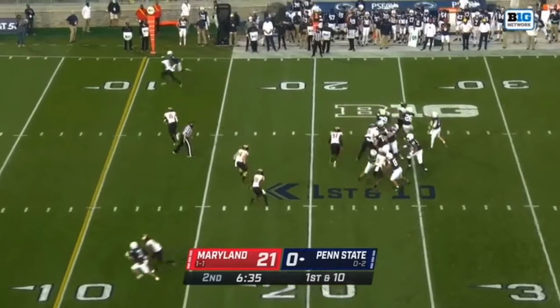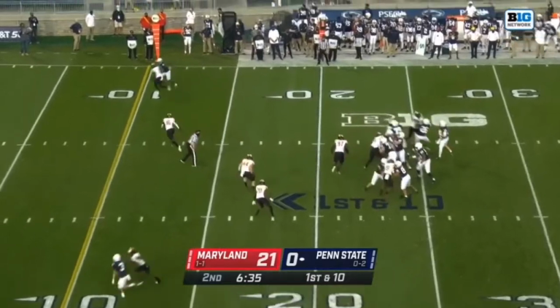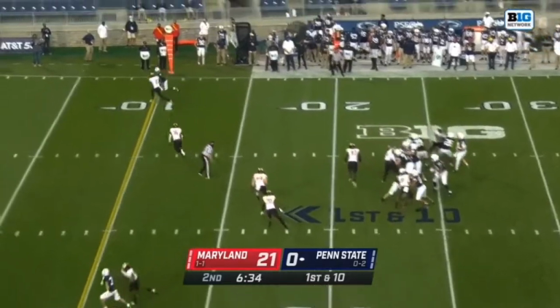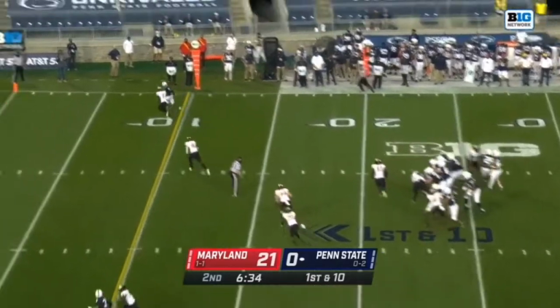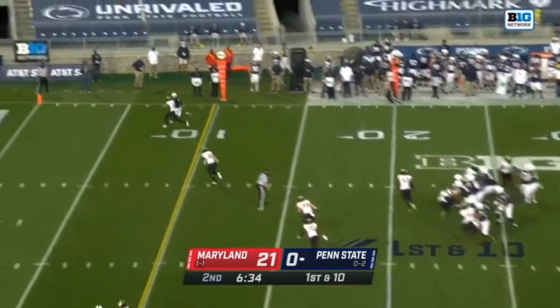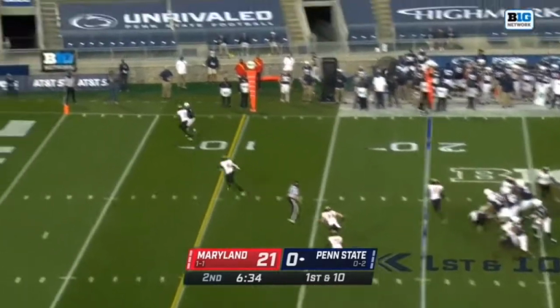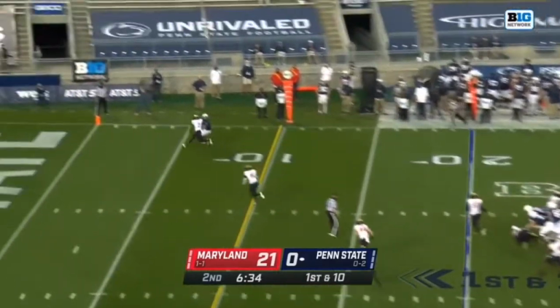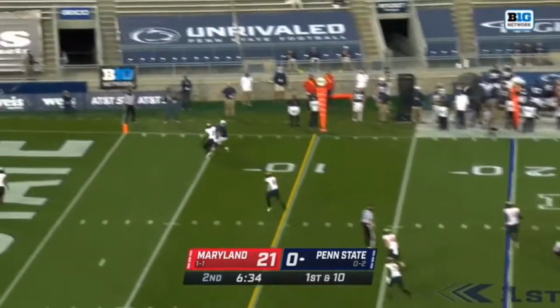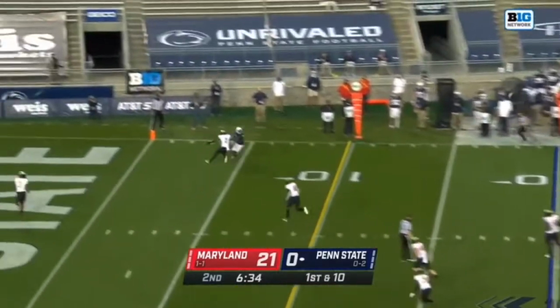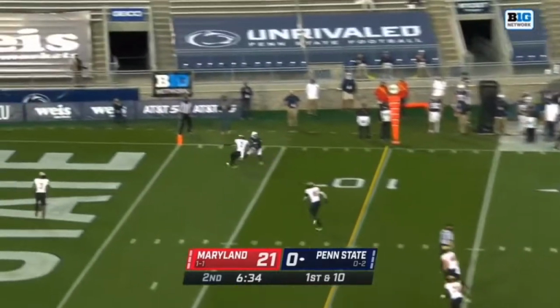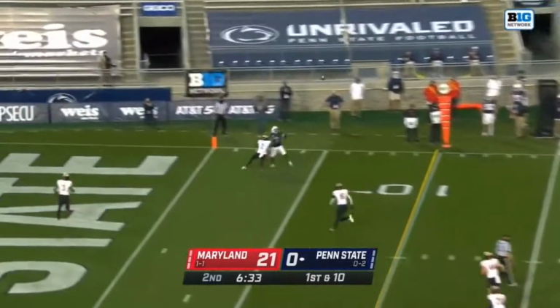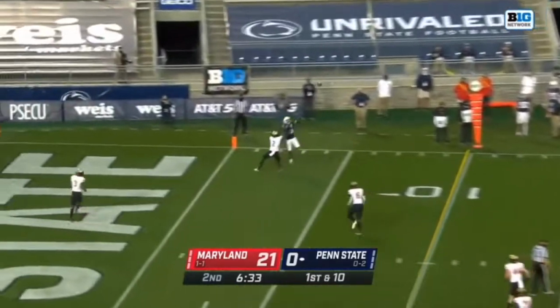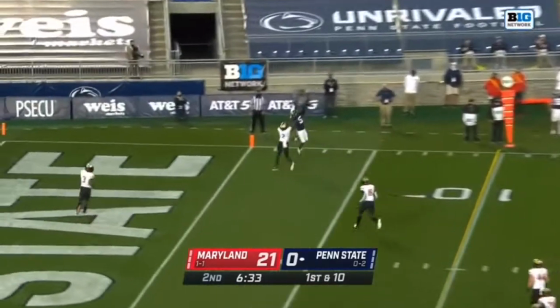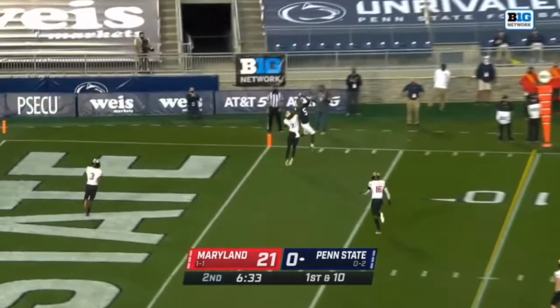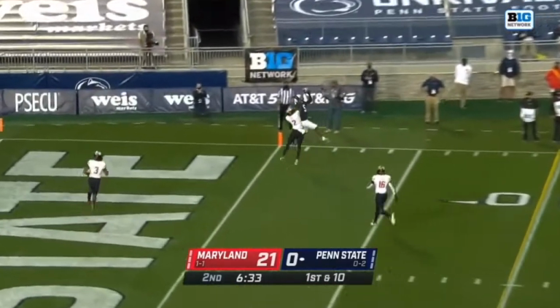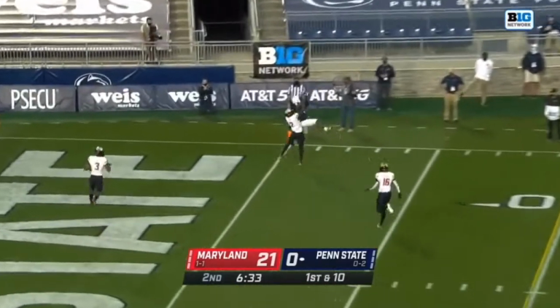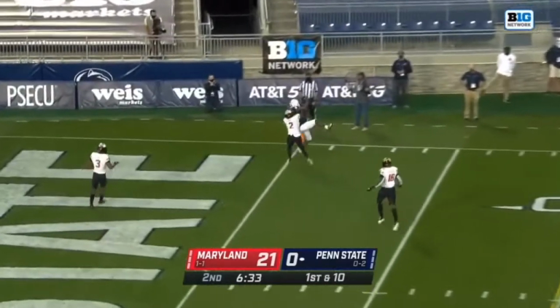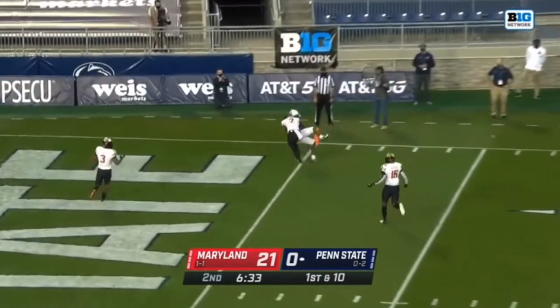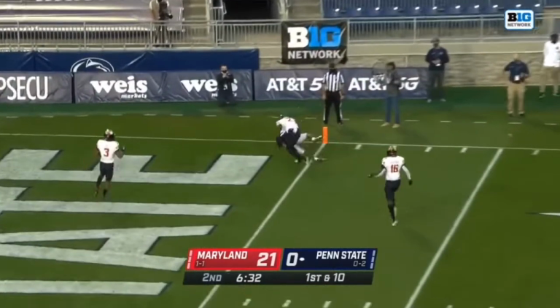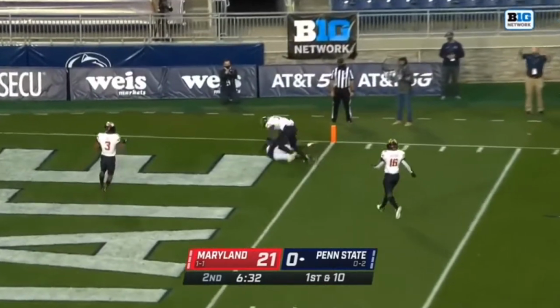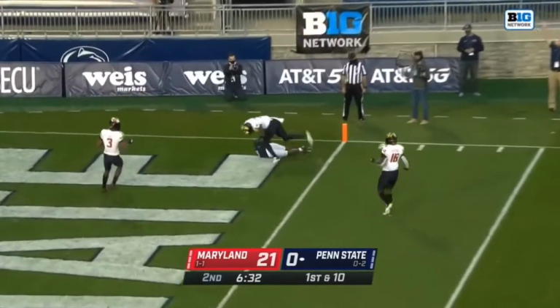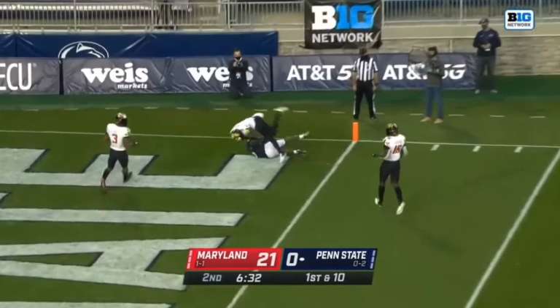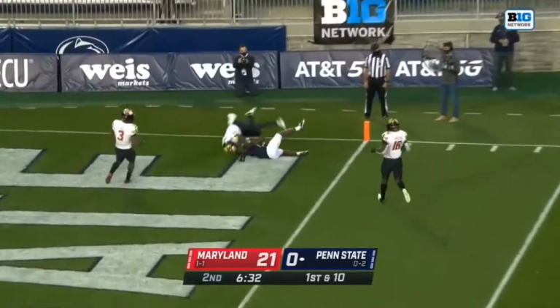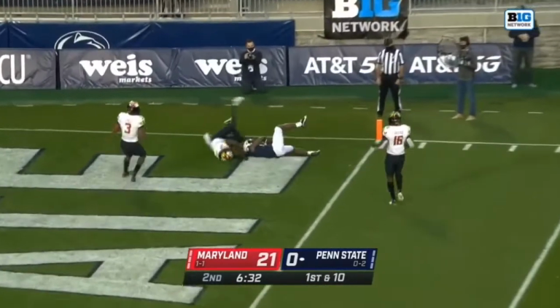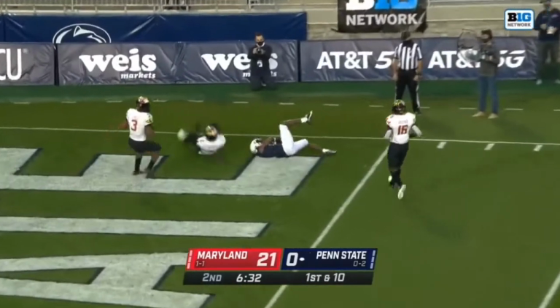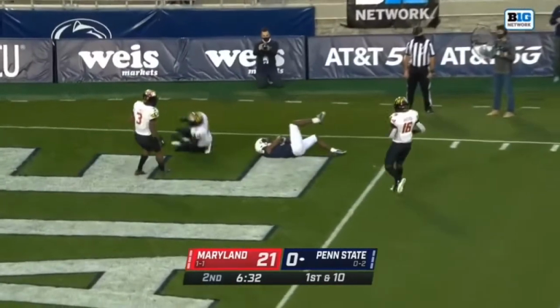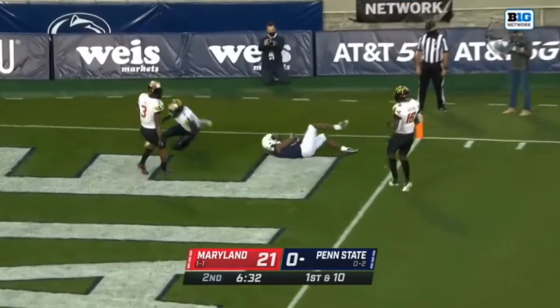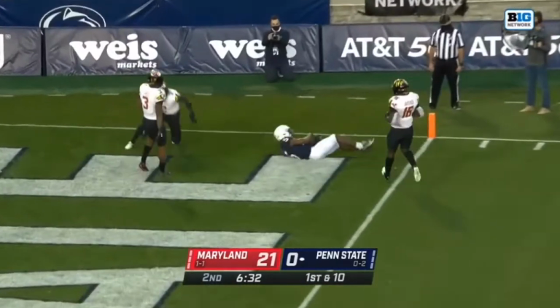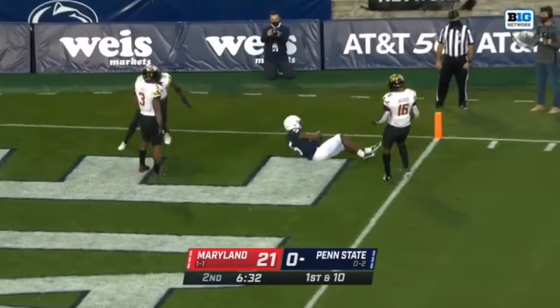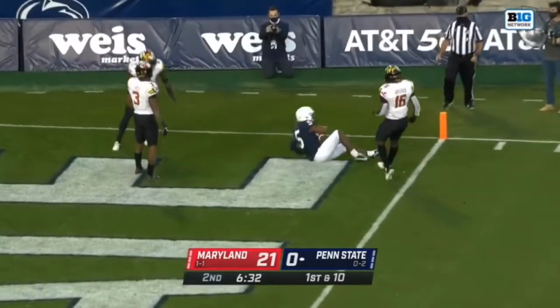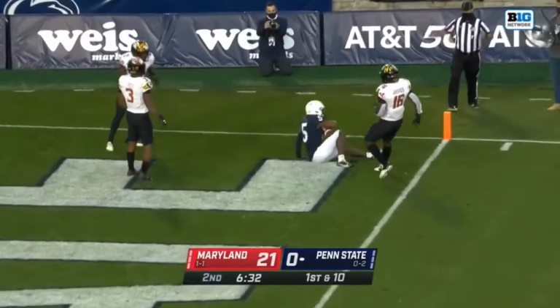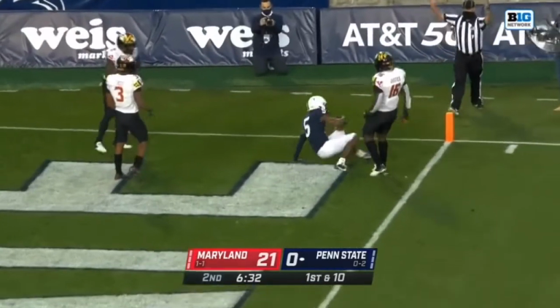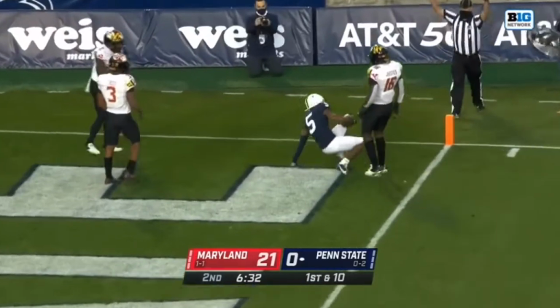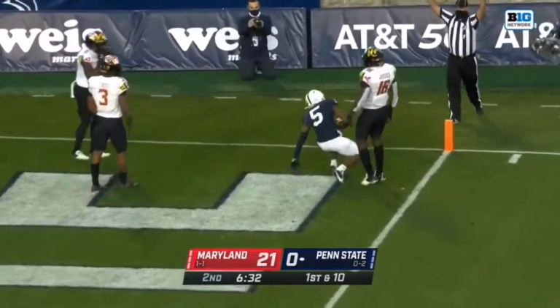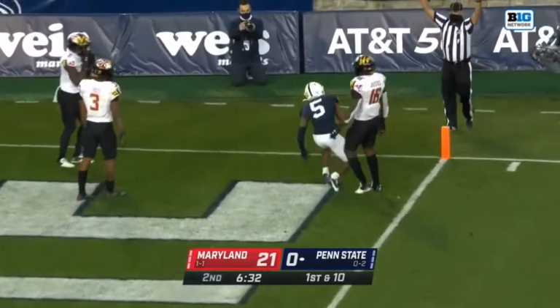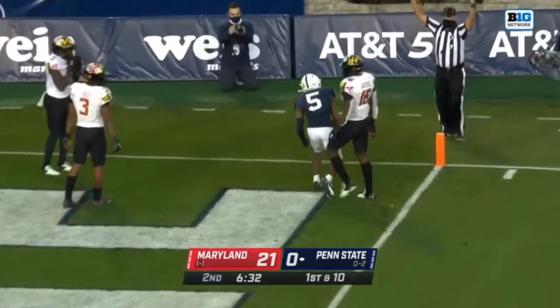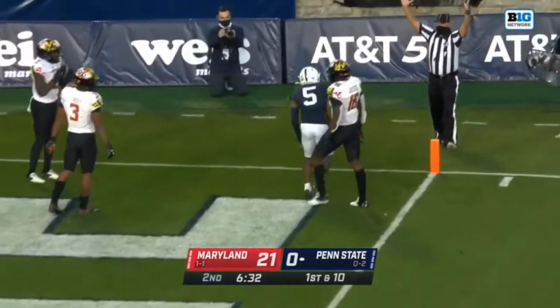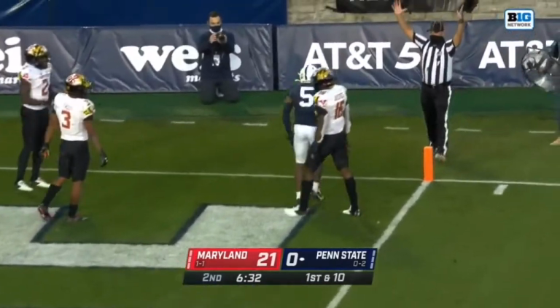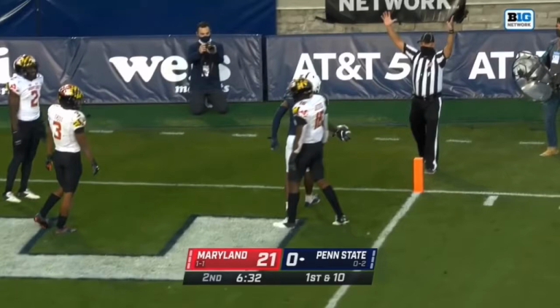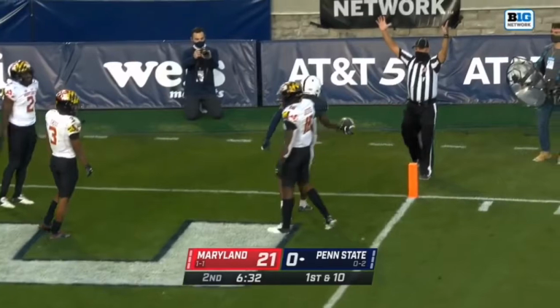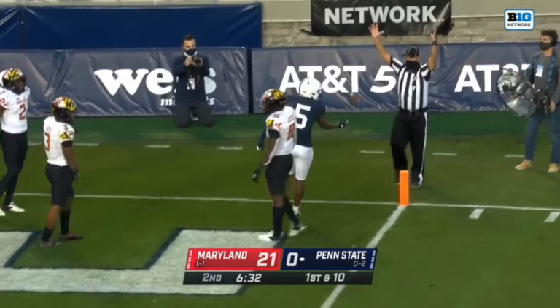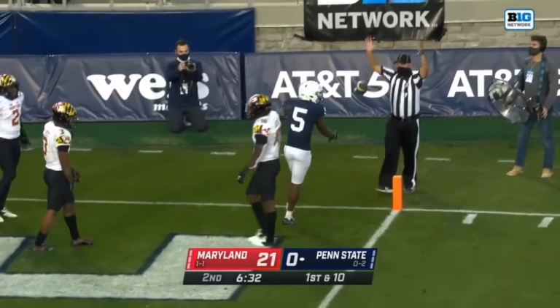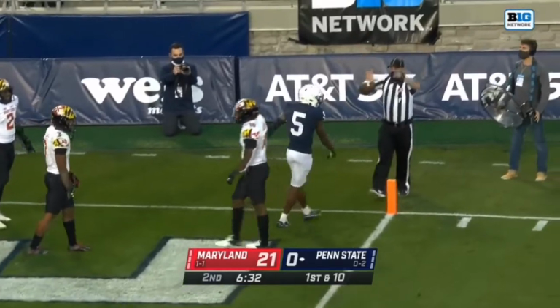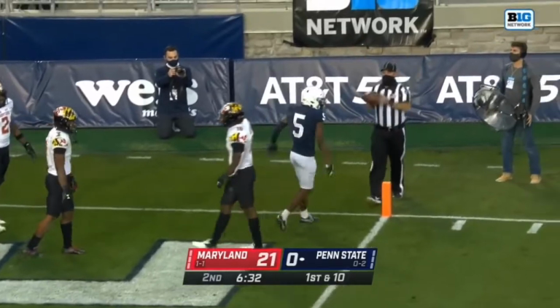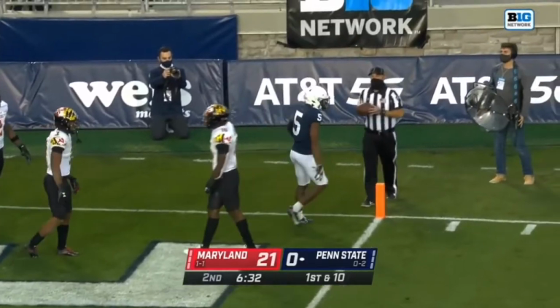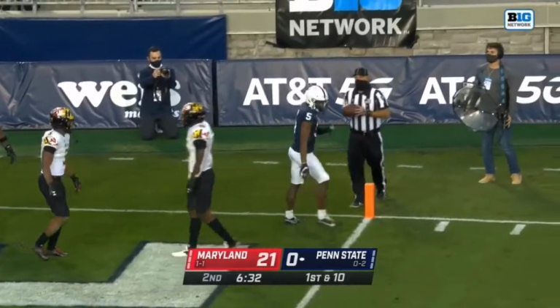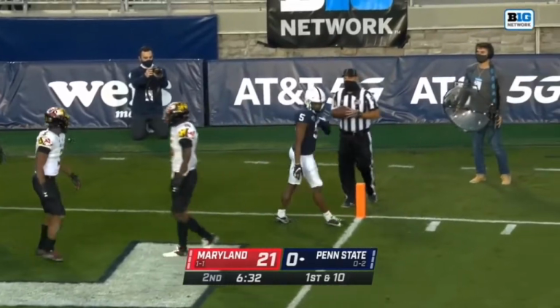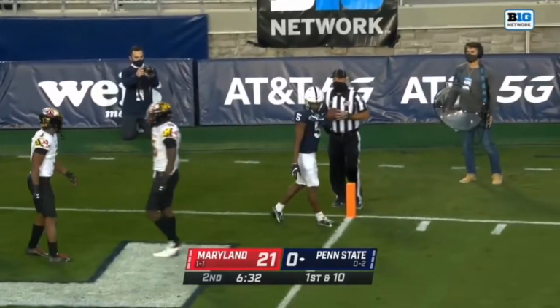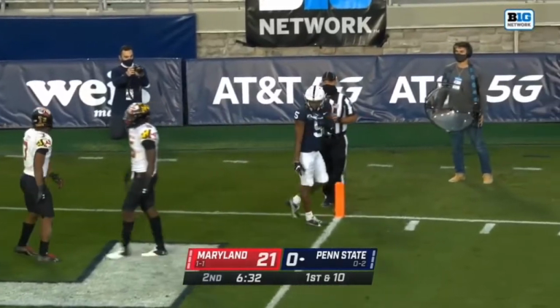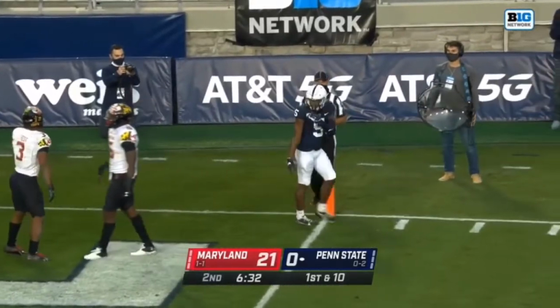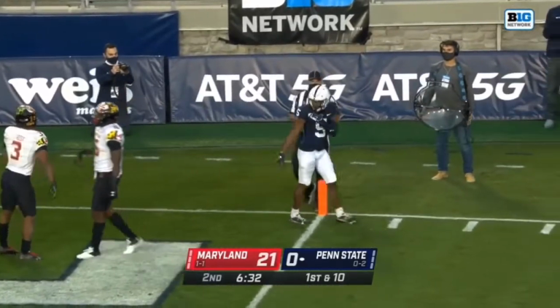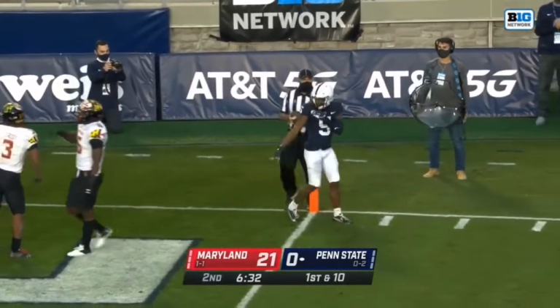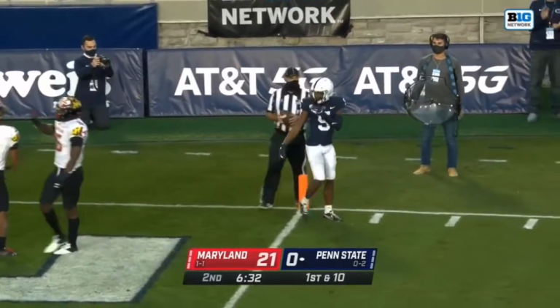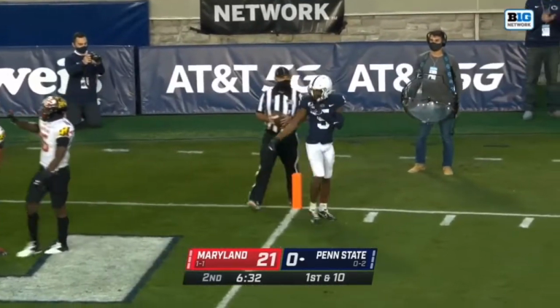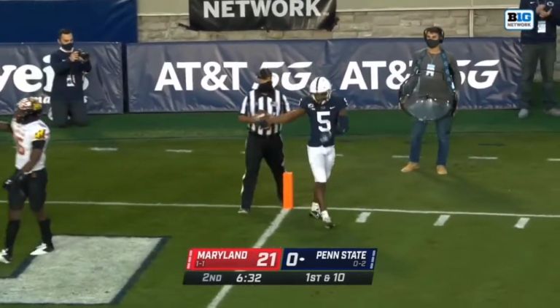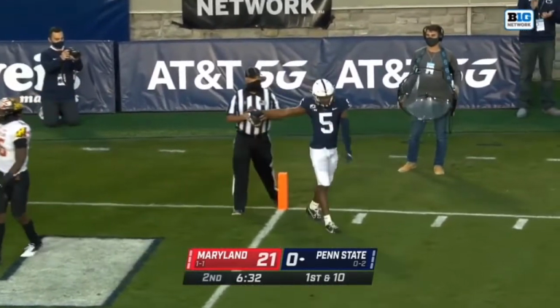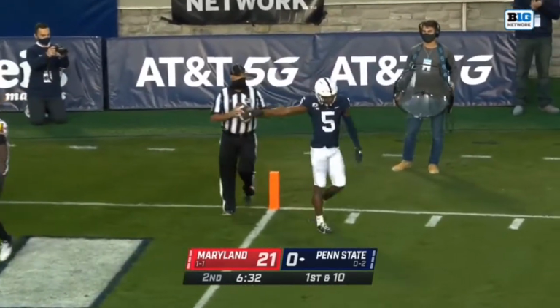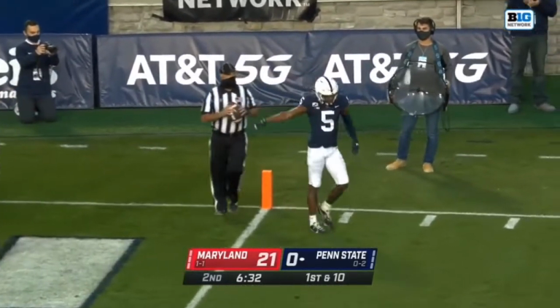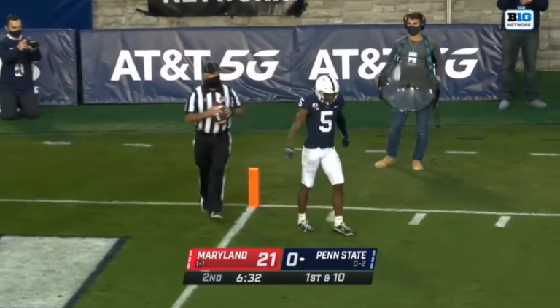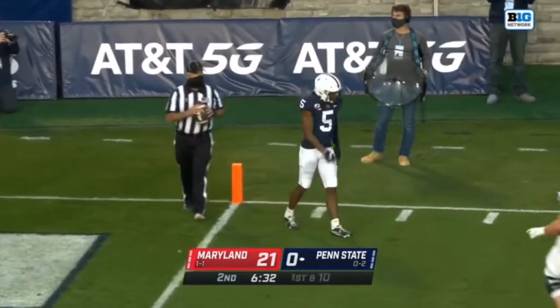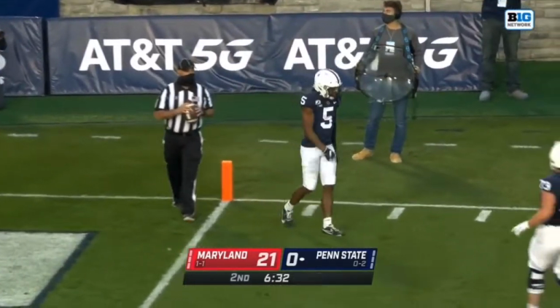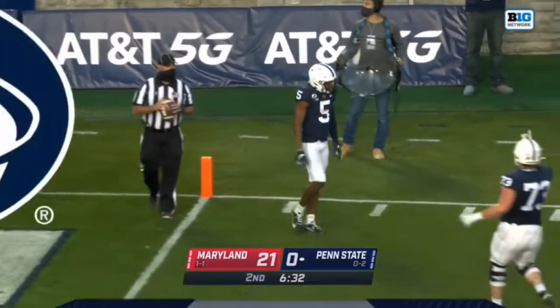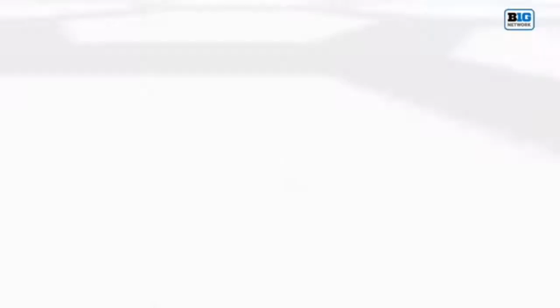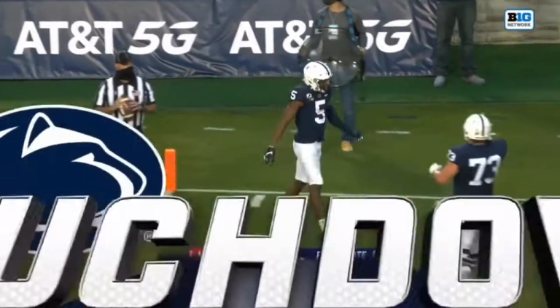Clifford sees it. He goes one-on-one with Dotson, who goes up to get it. It's a Penn State touchdown. Dotson again.